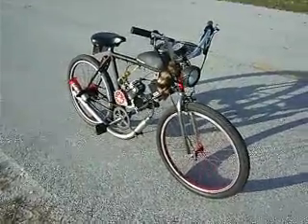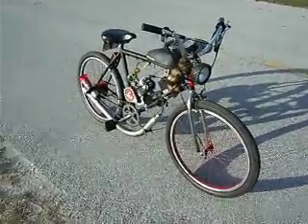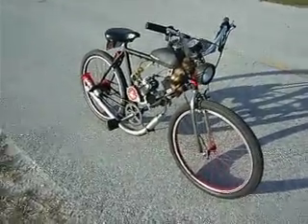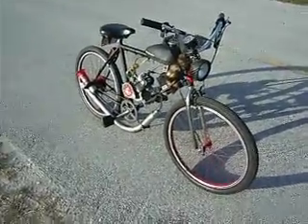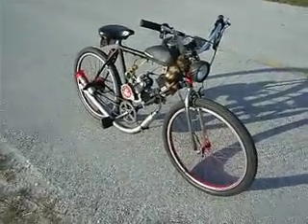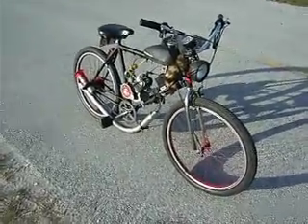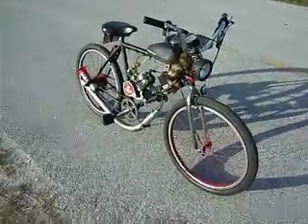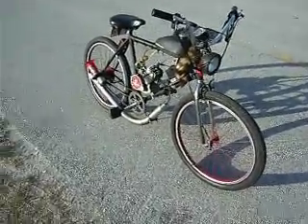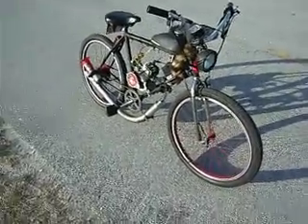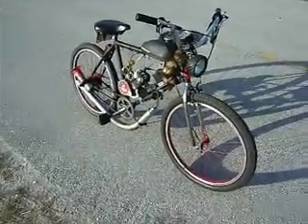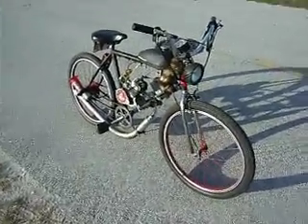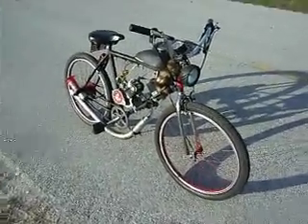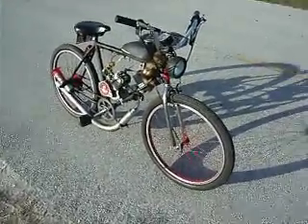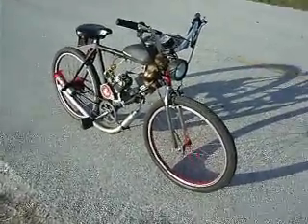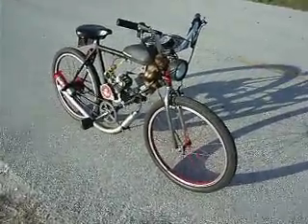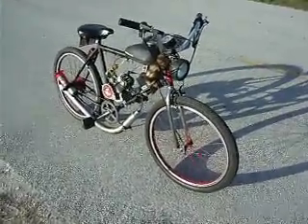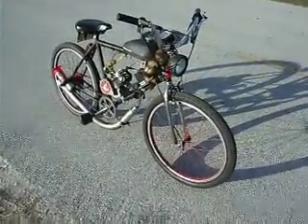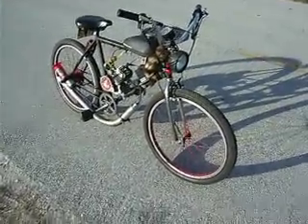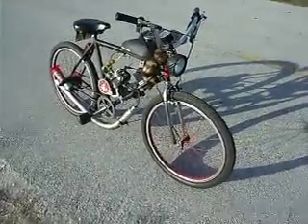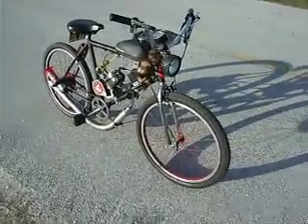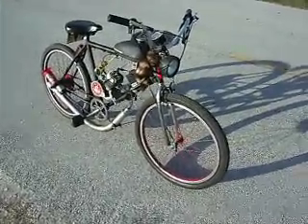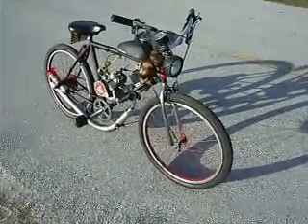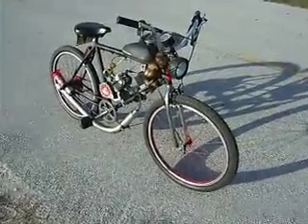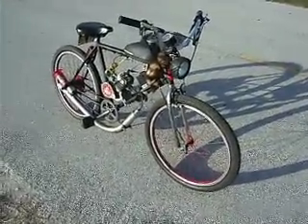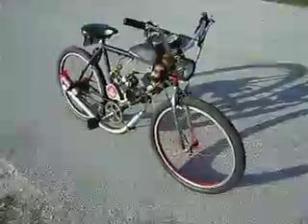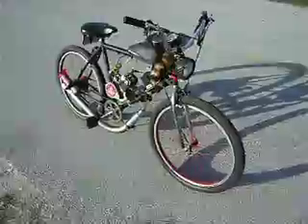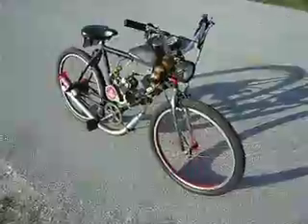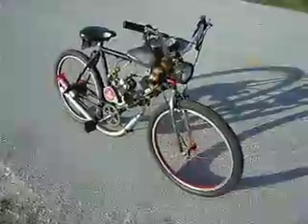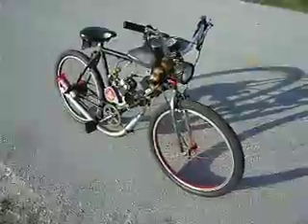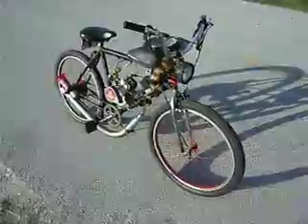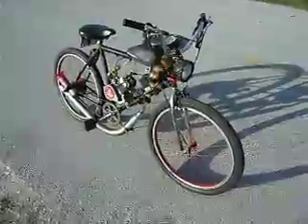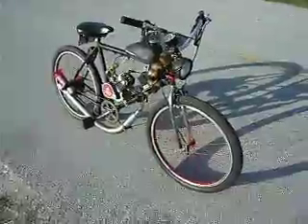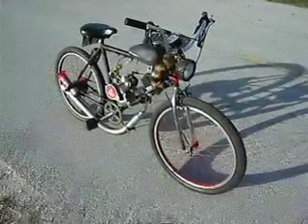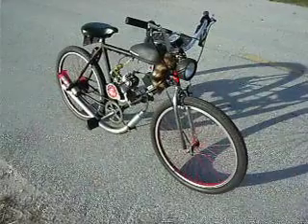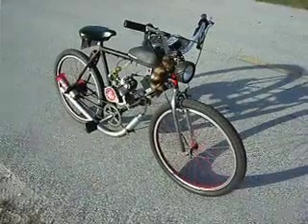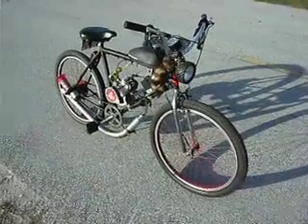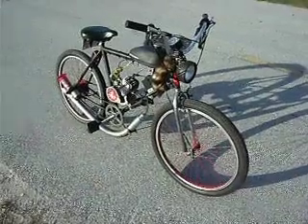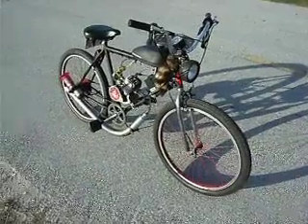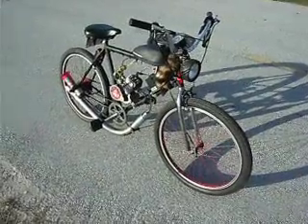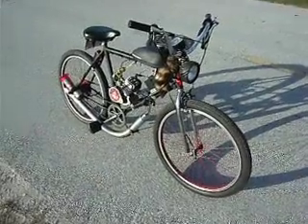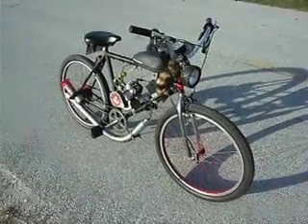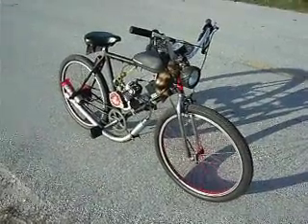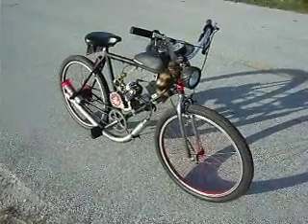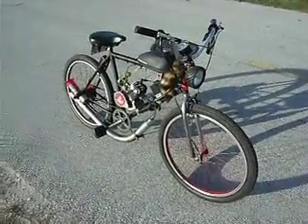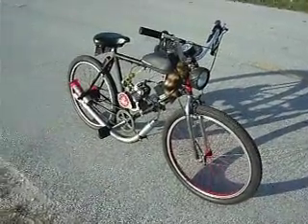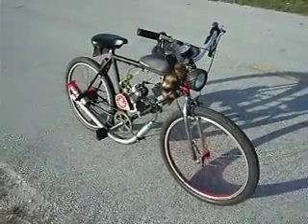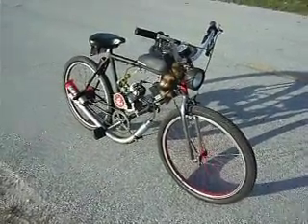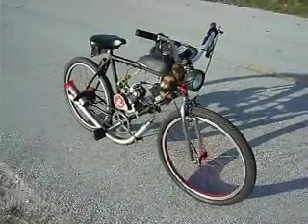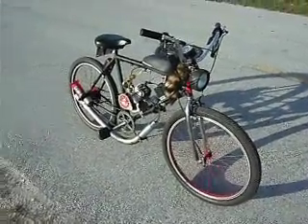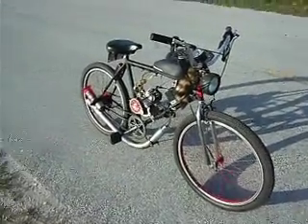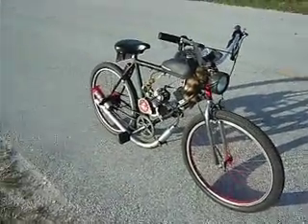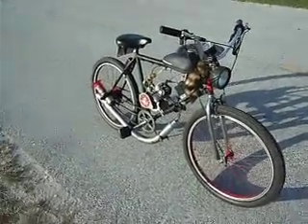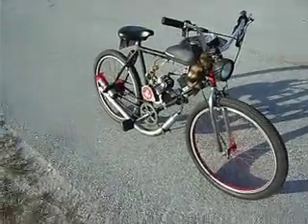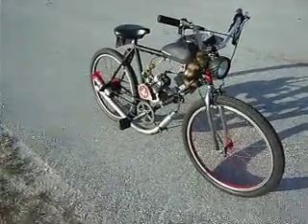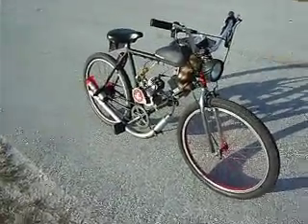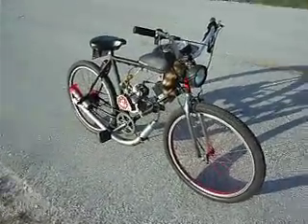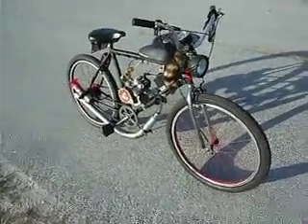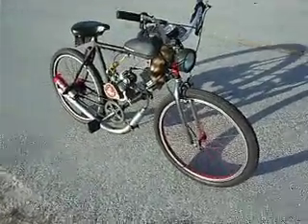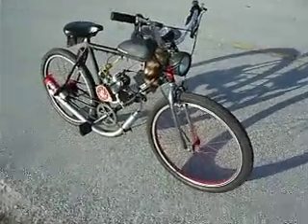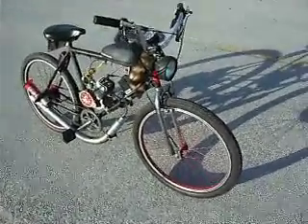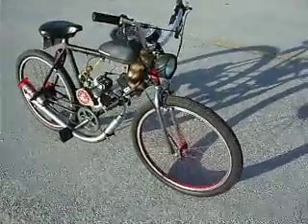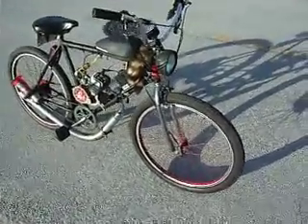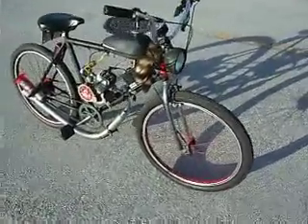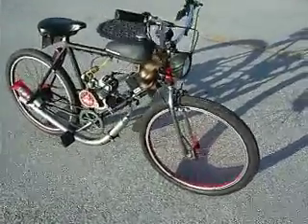49cc's goes about 25-30 miles per hour depending on how much you weigh. 100 miles a gallon.